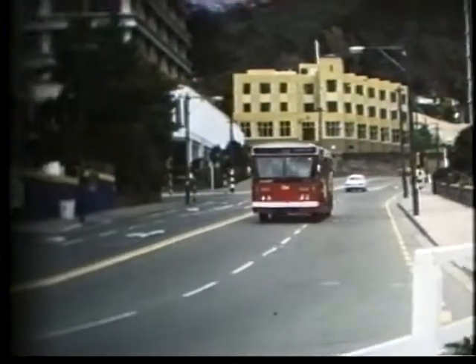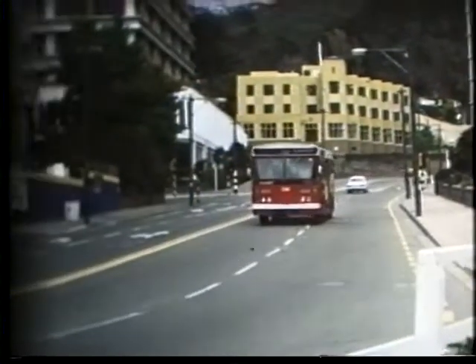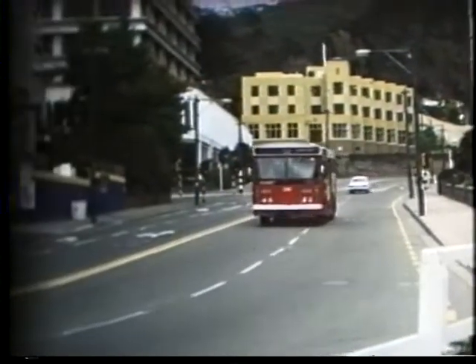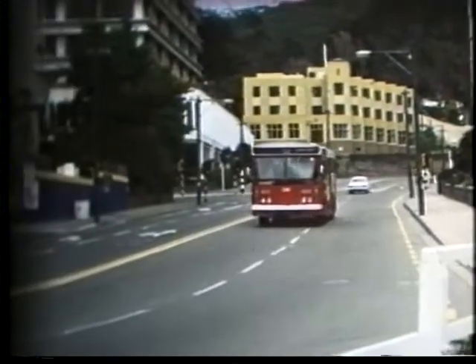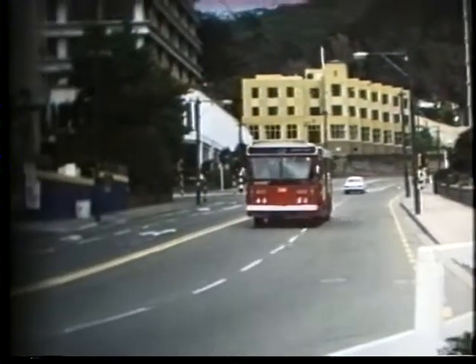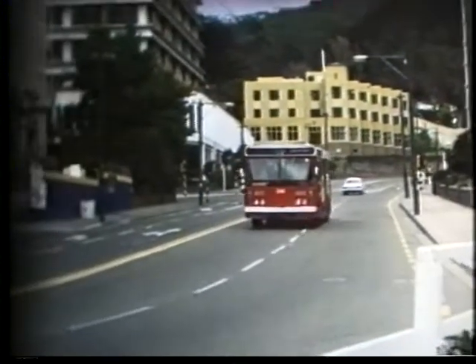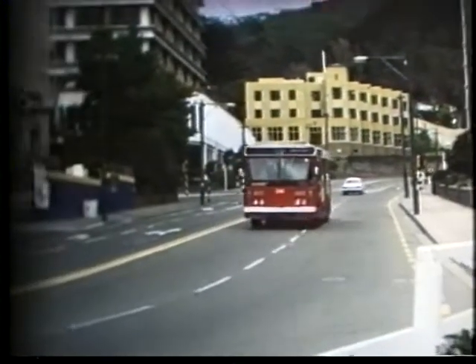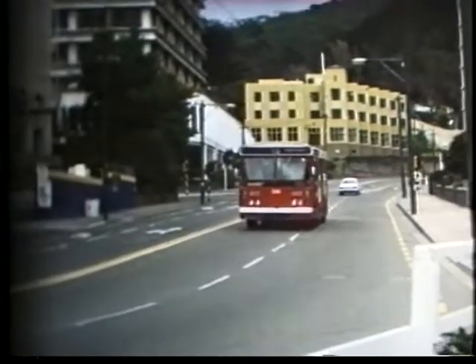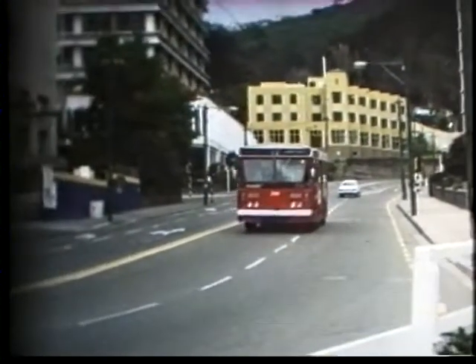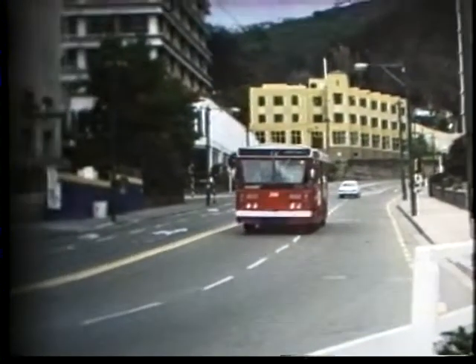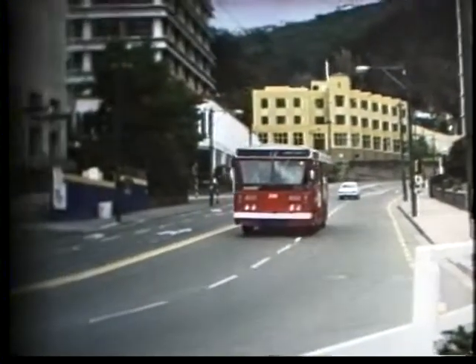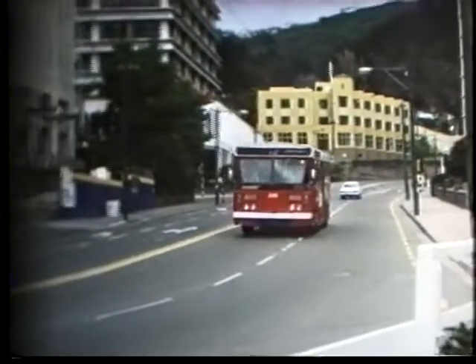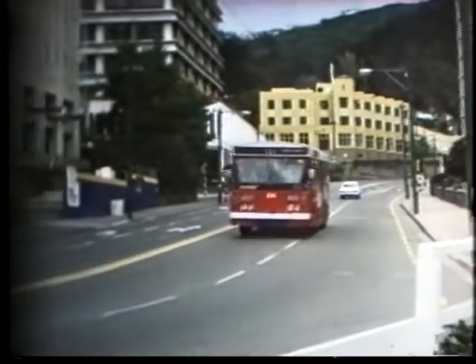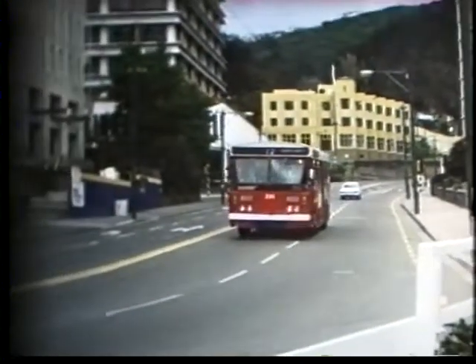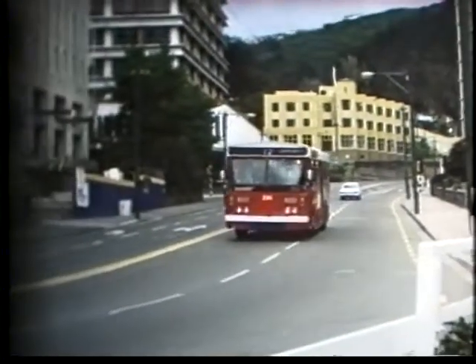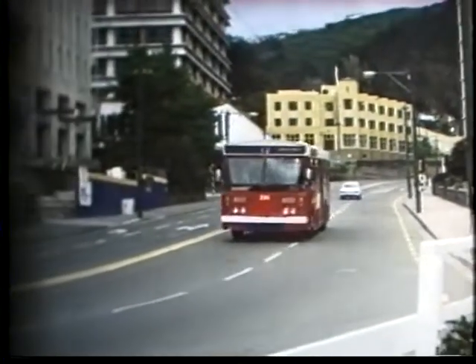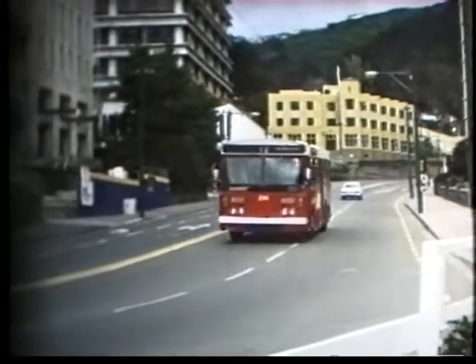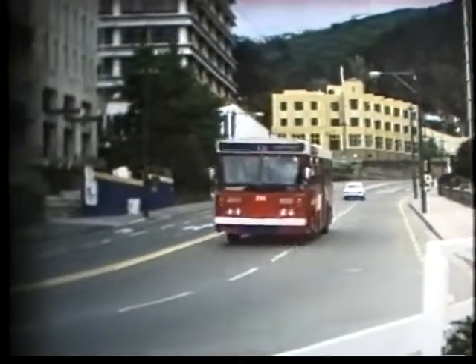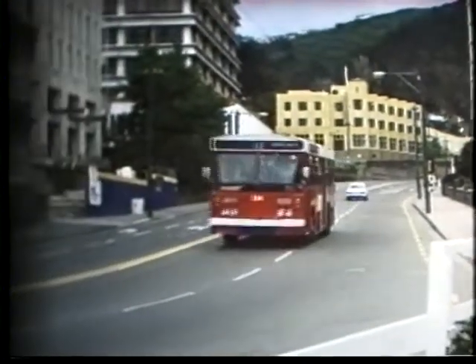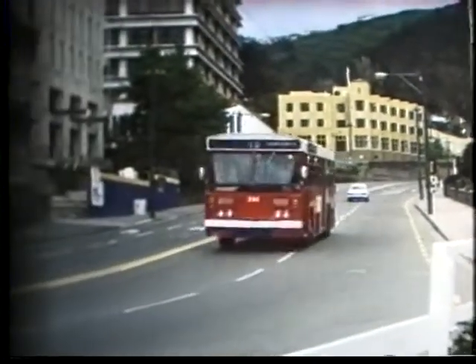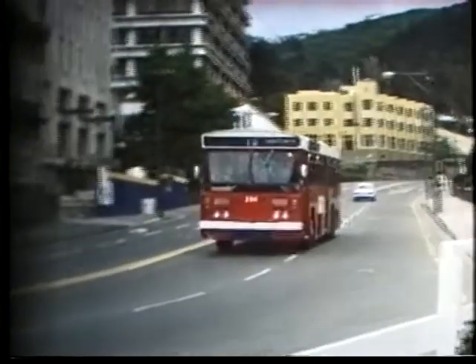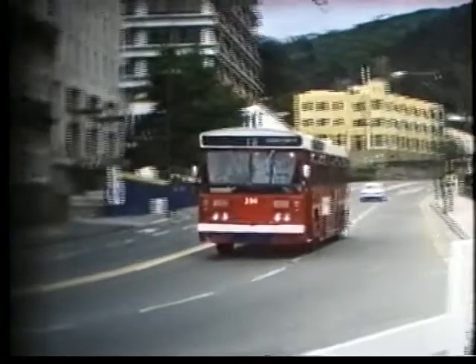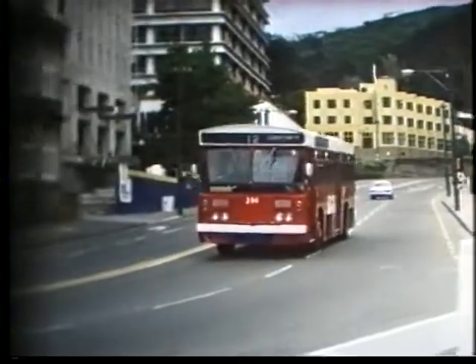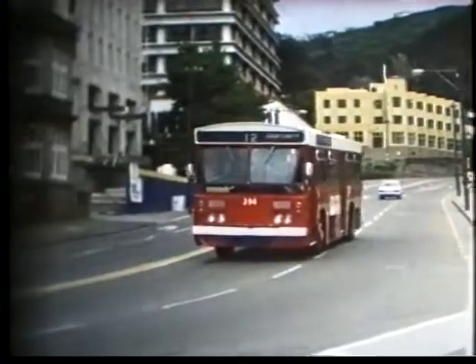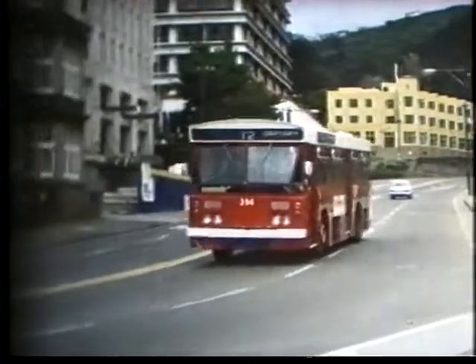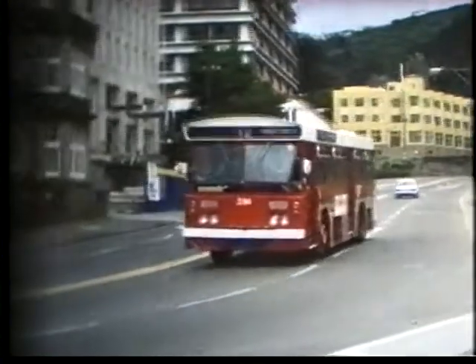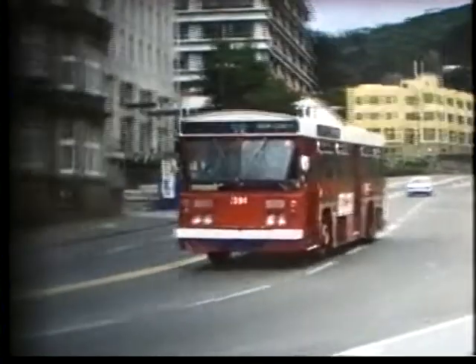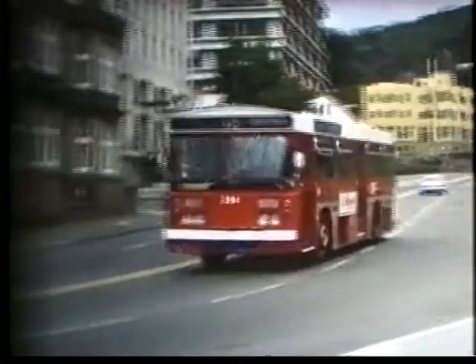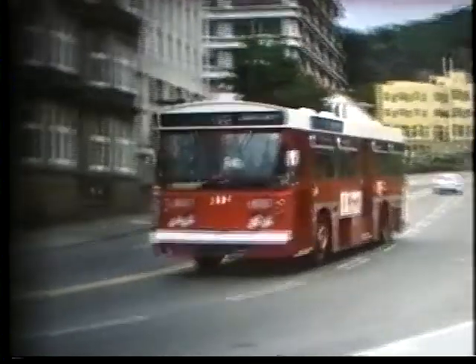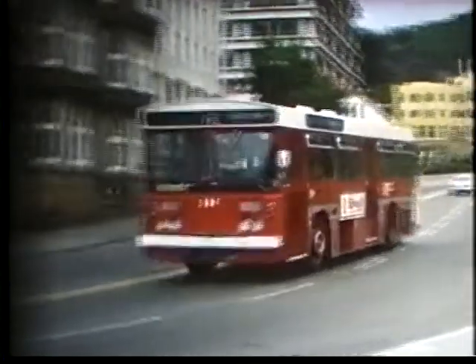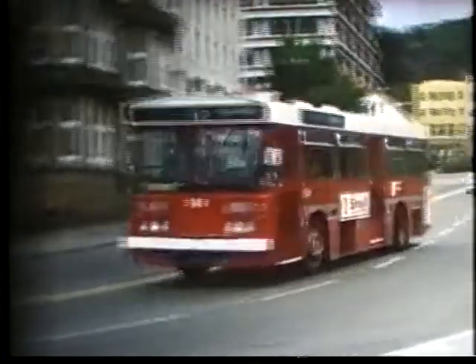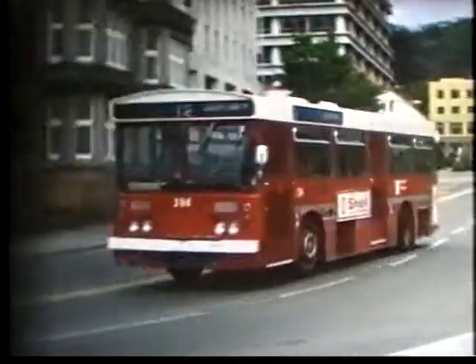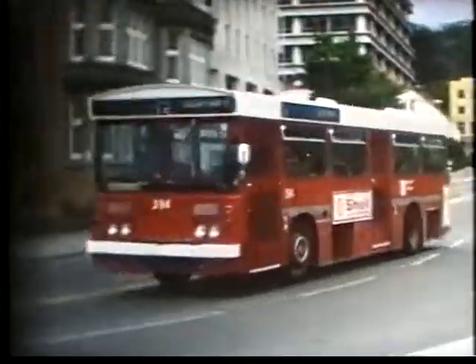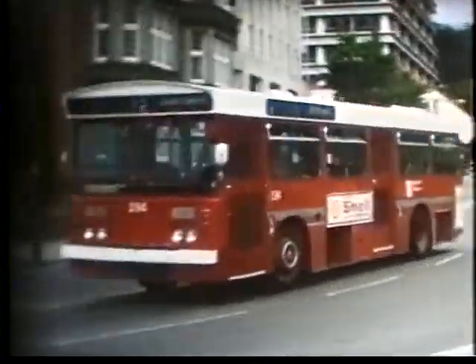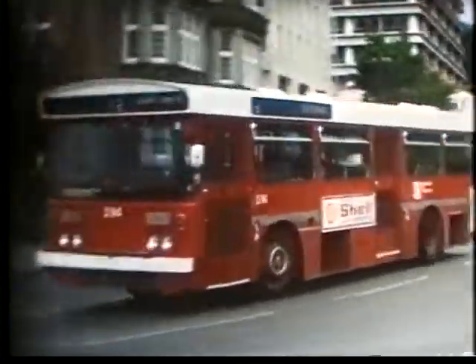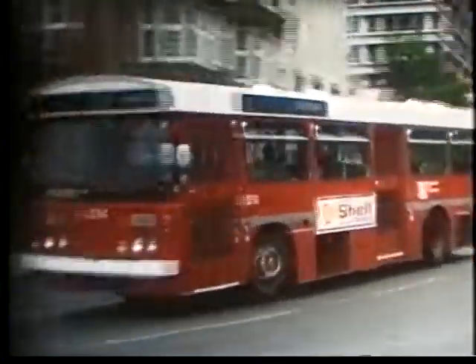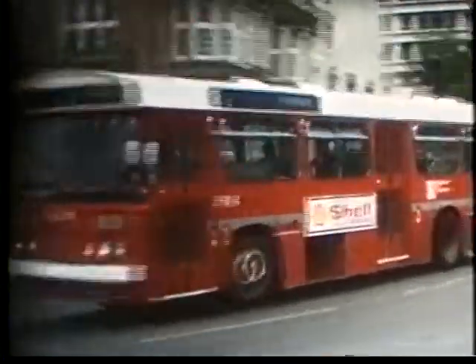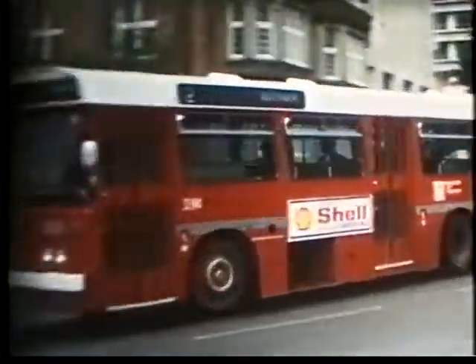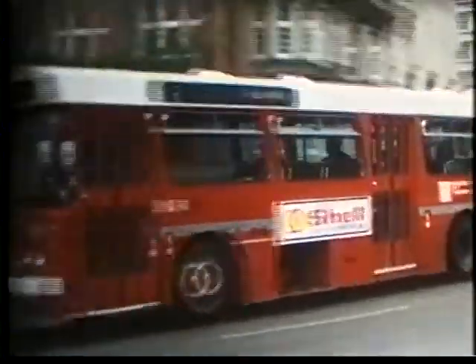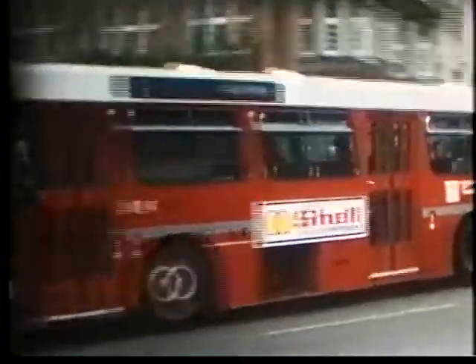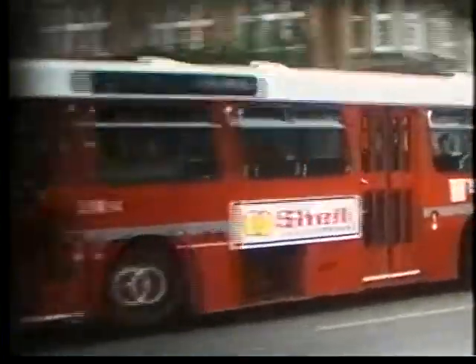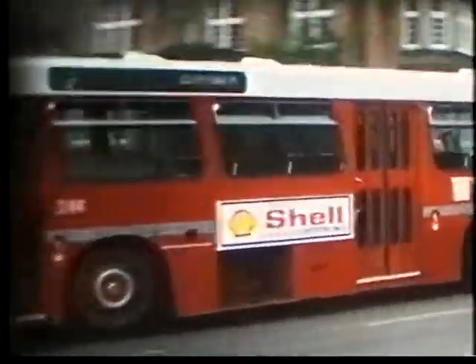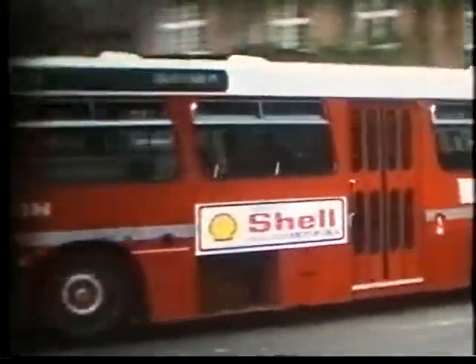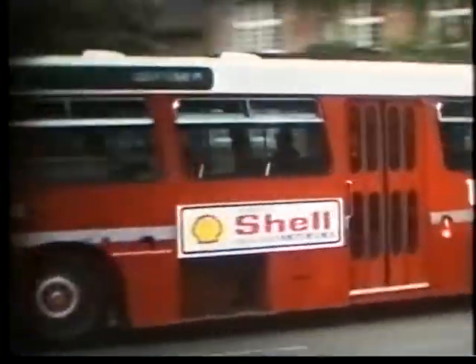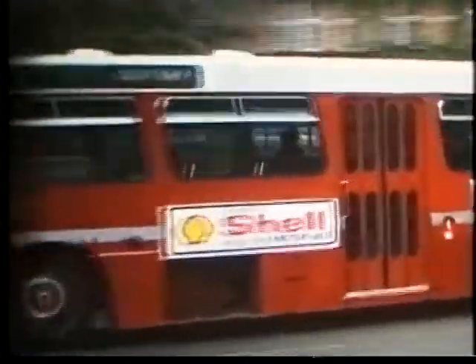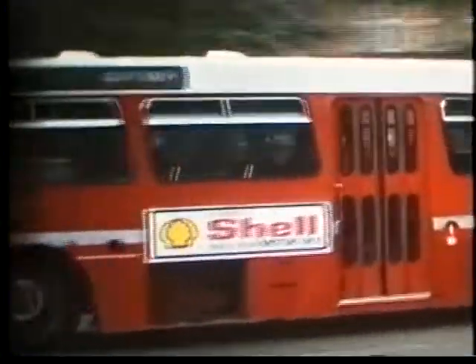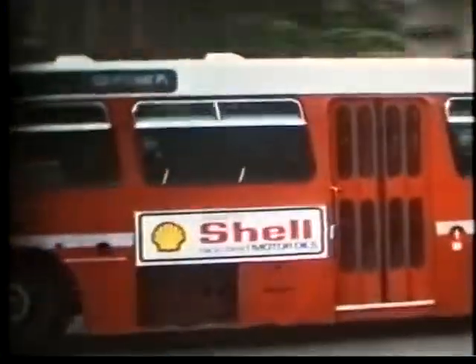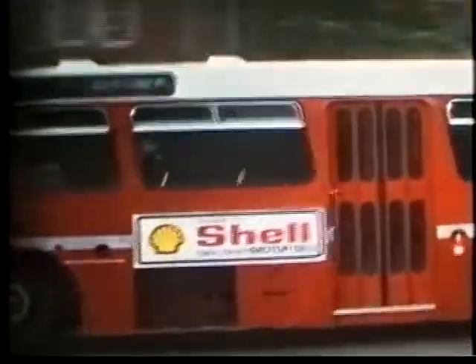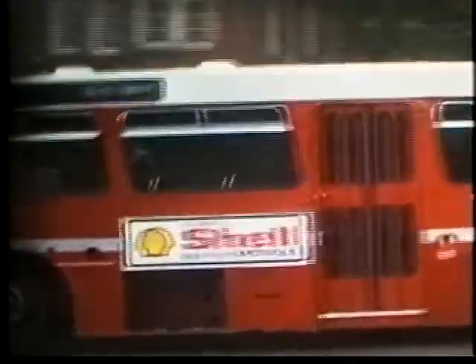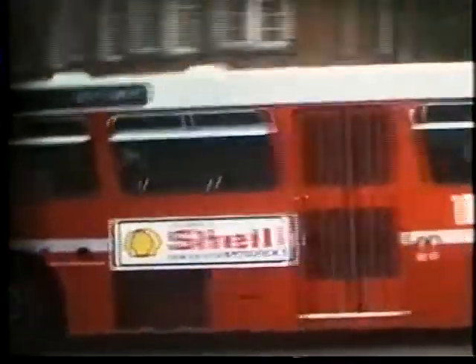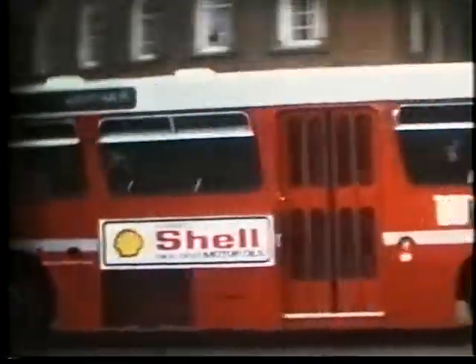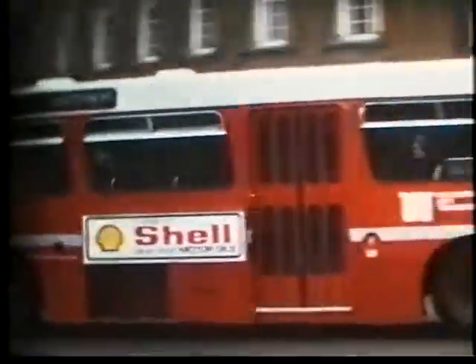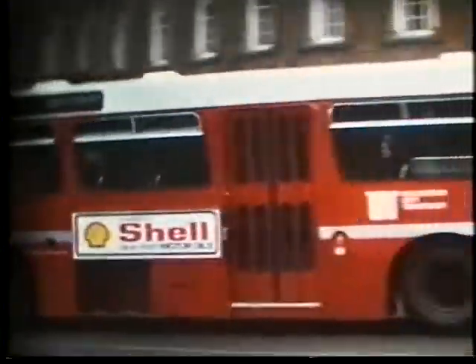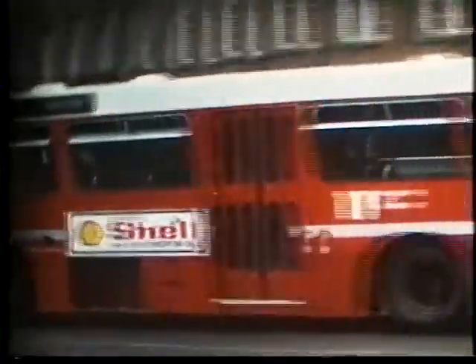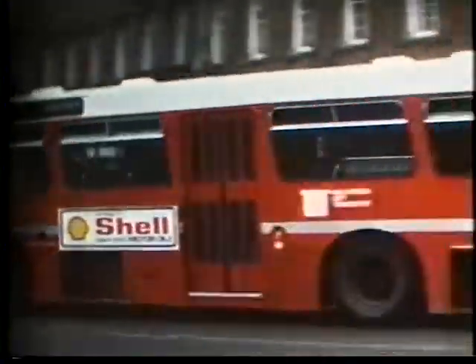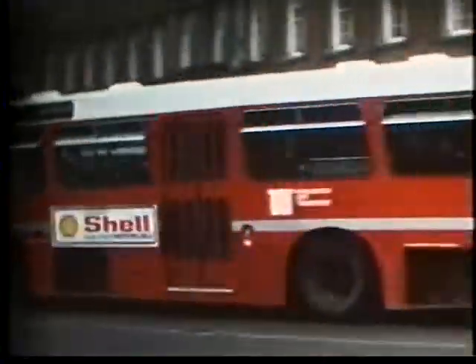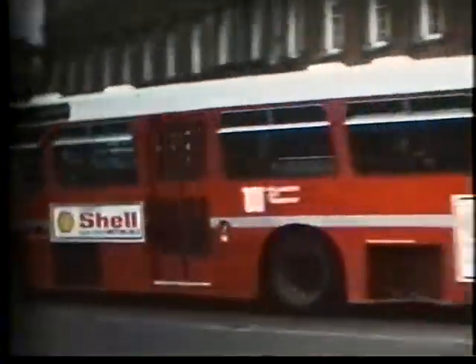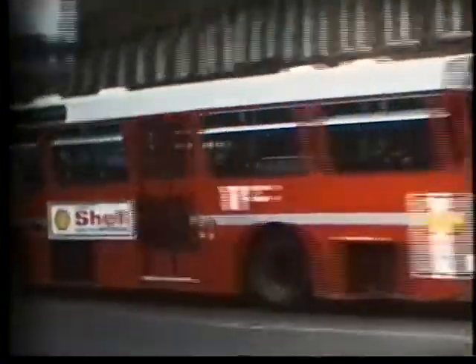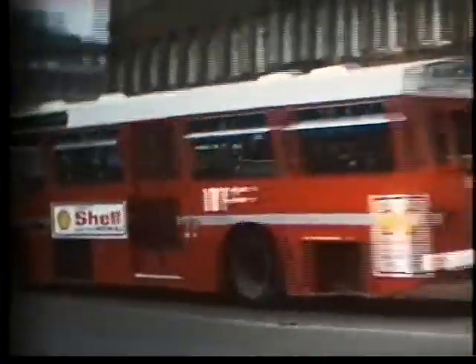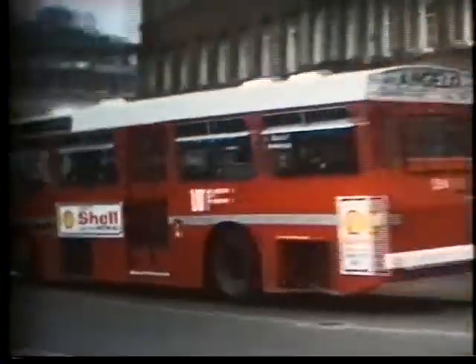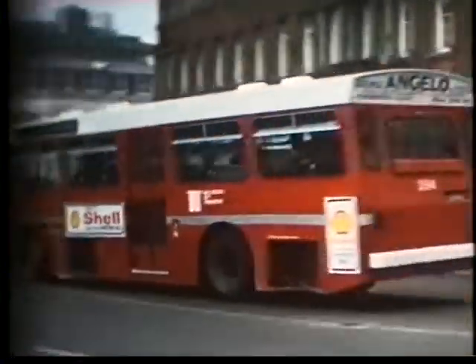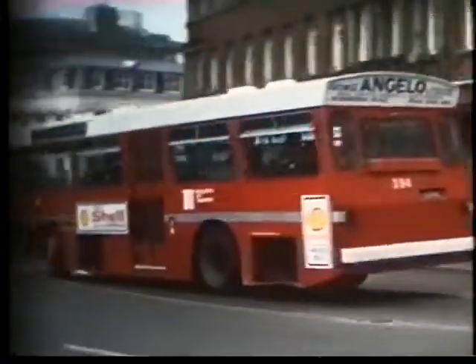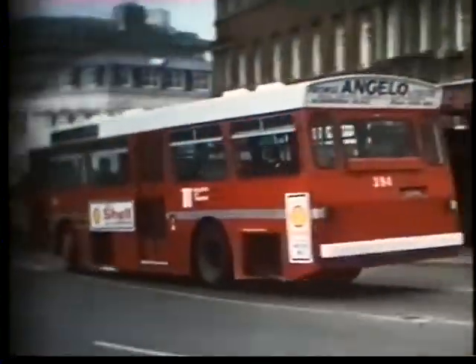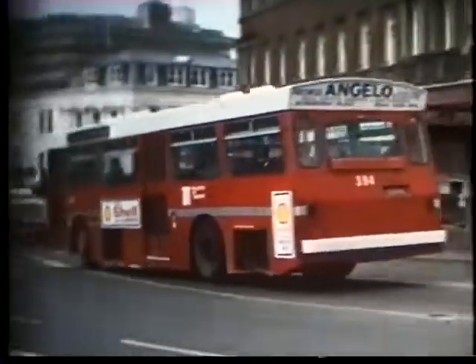Meanwhile, number 394 is a Leyland Leopard, and it was new in 1967.